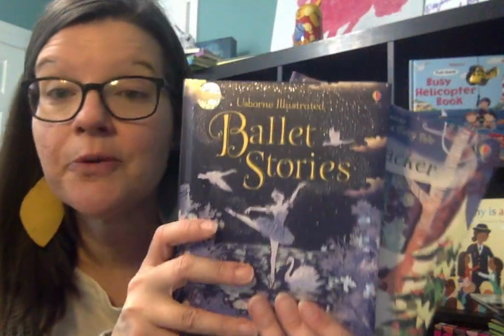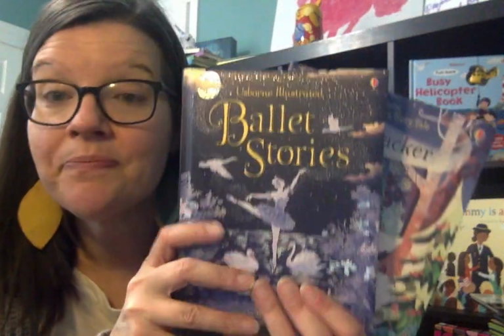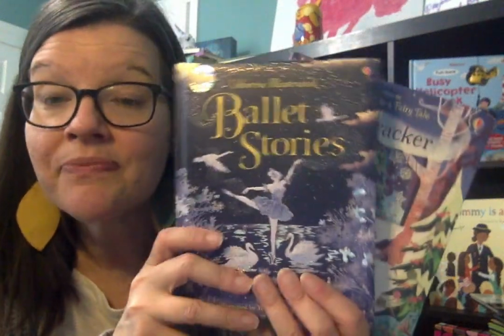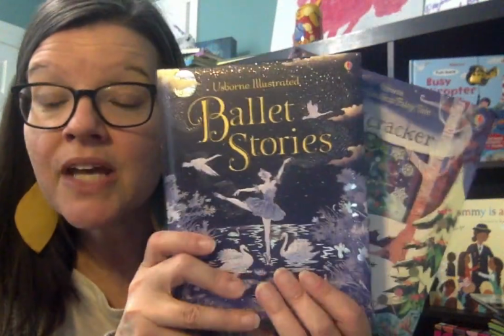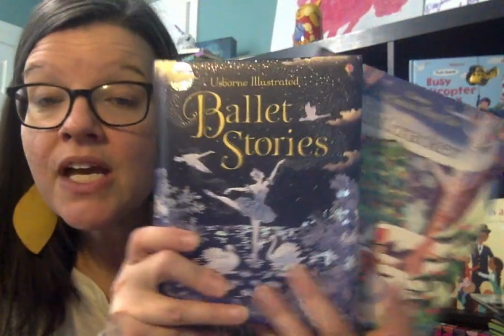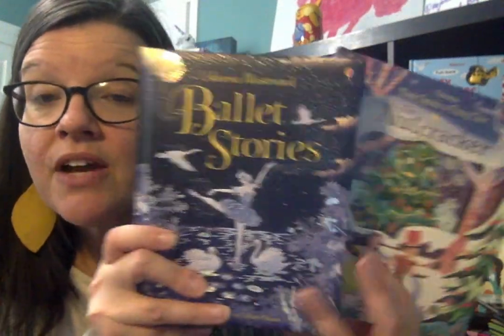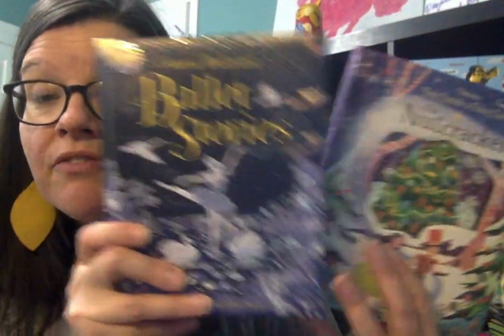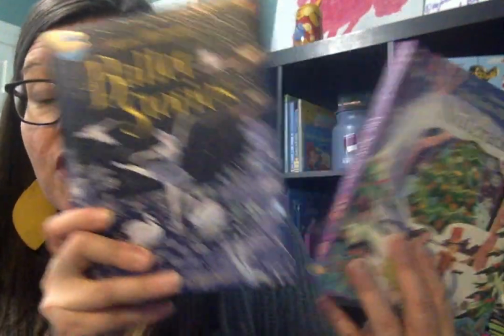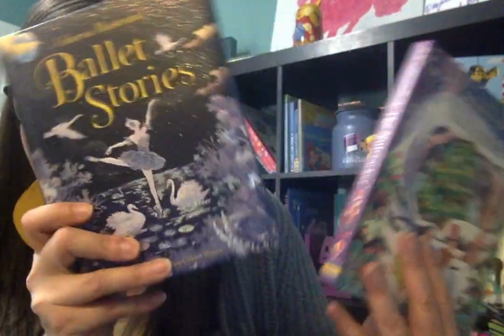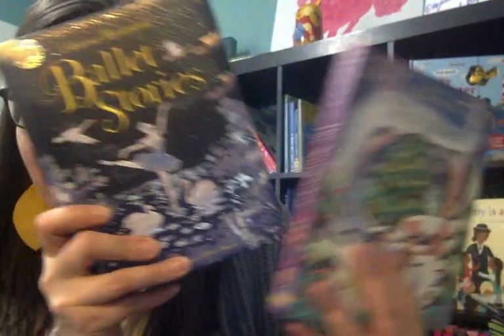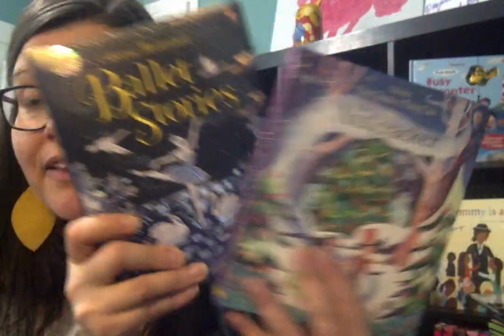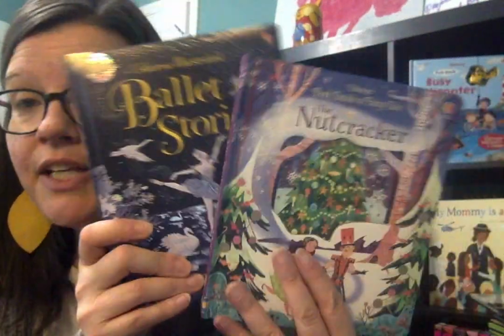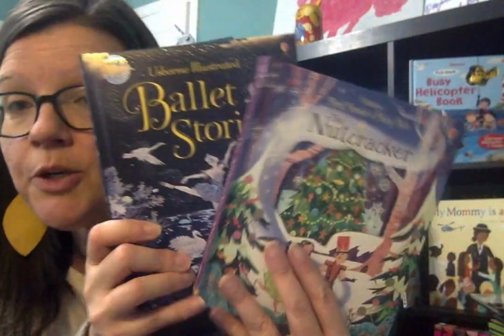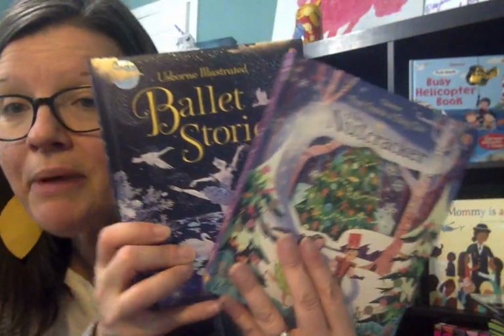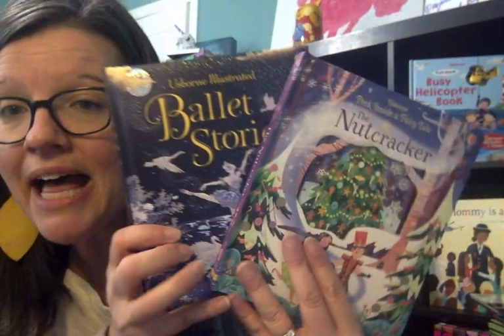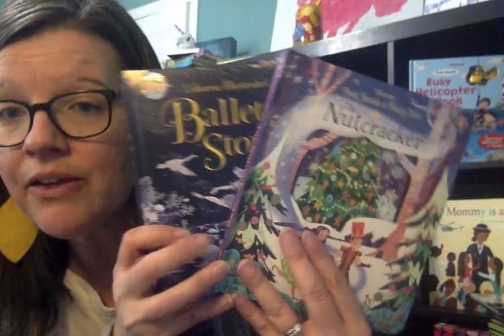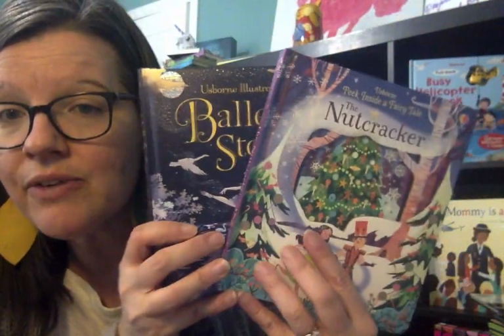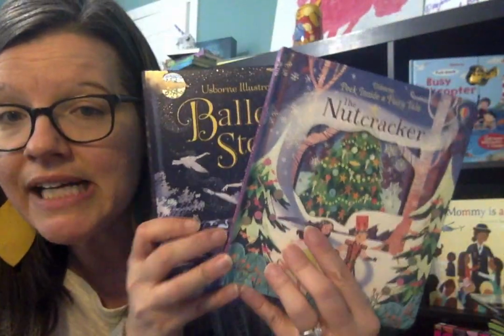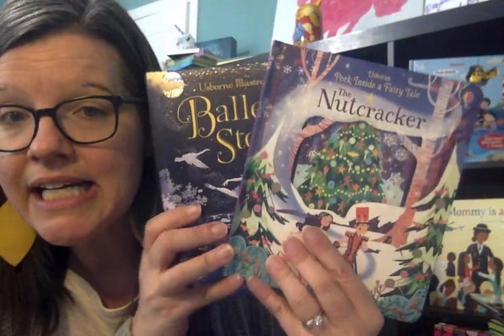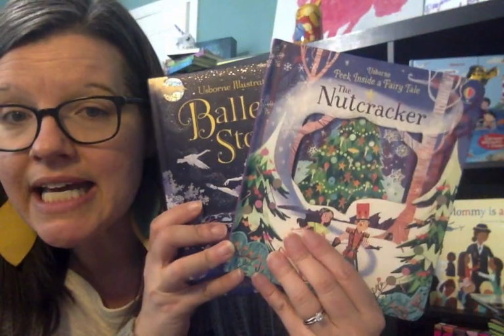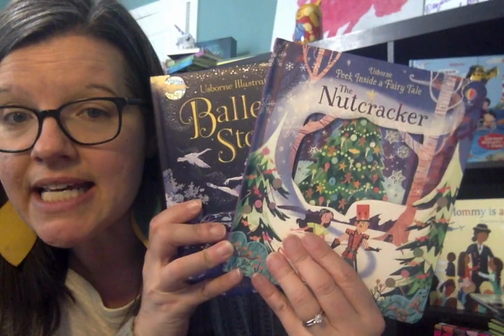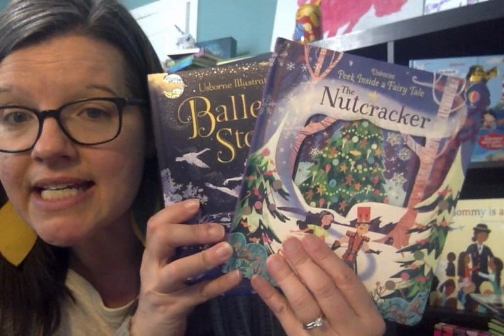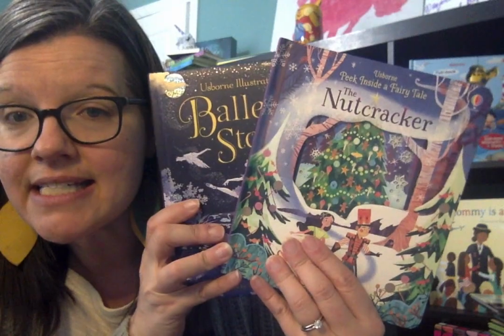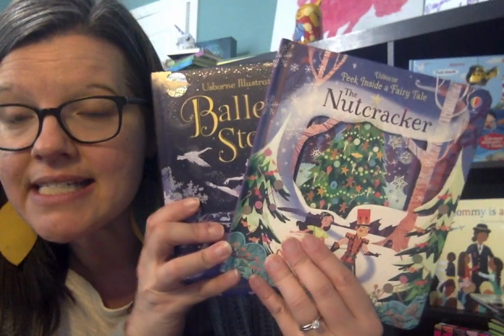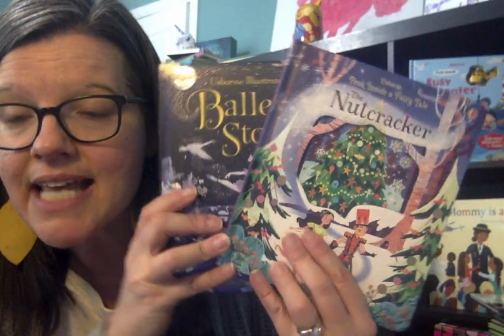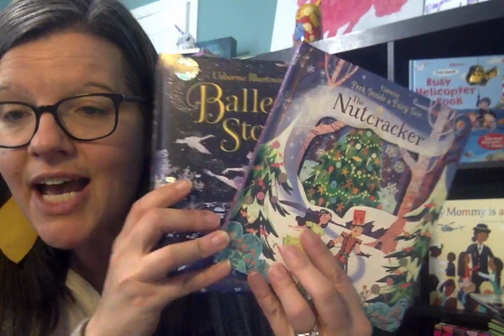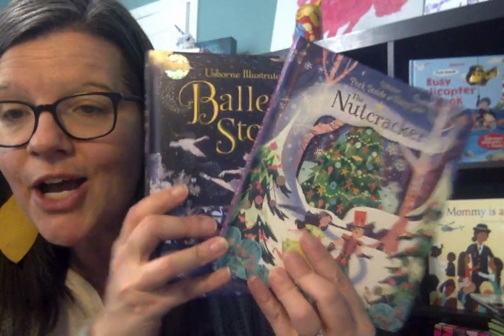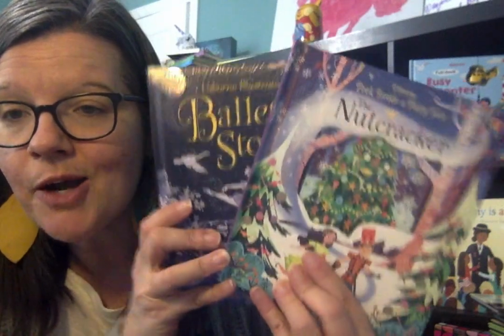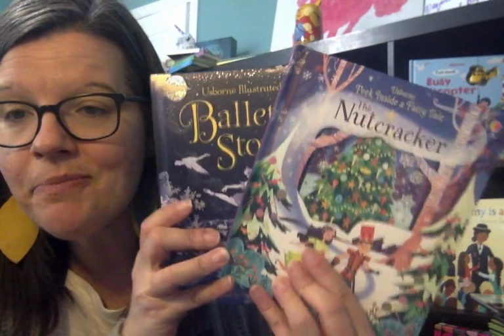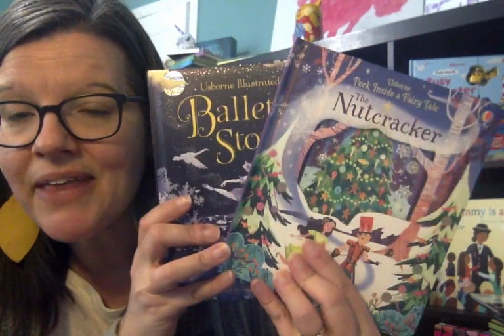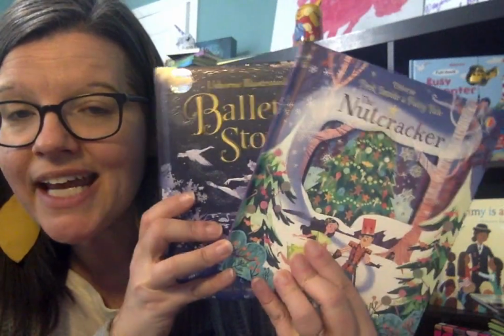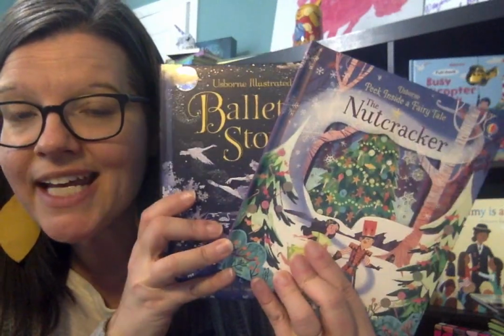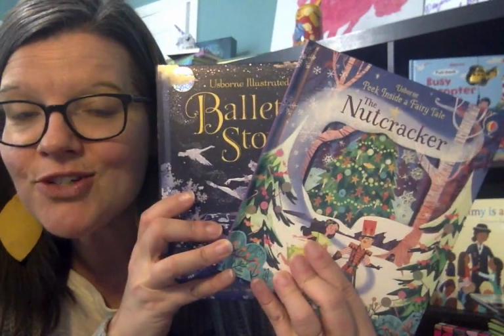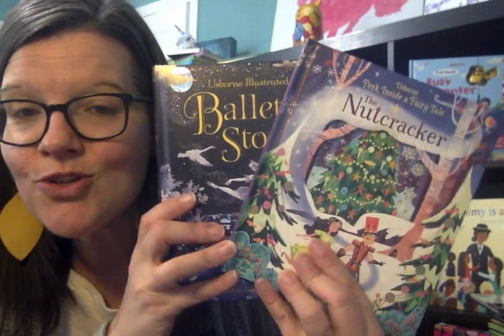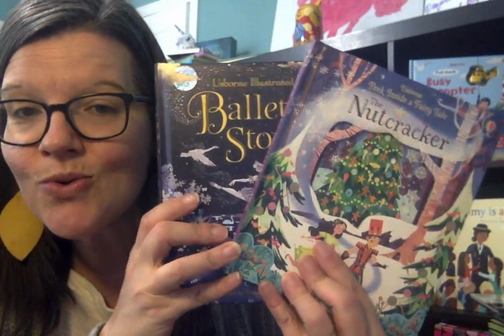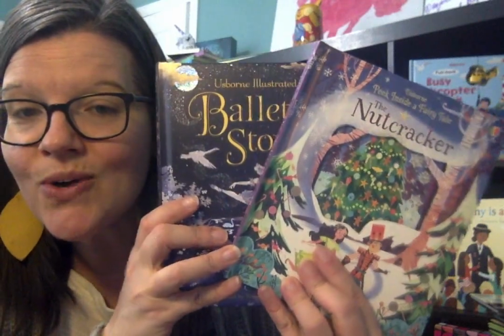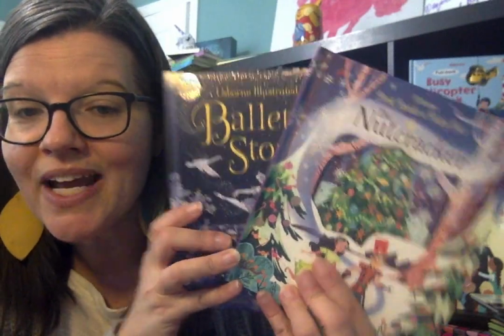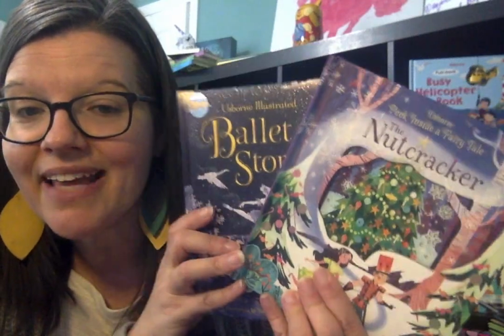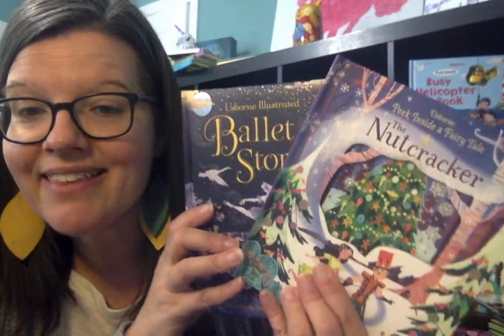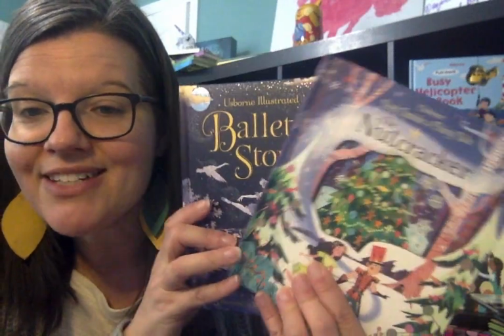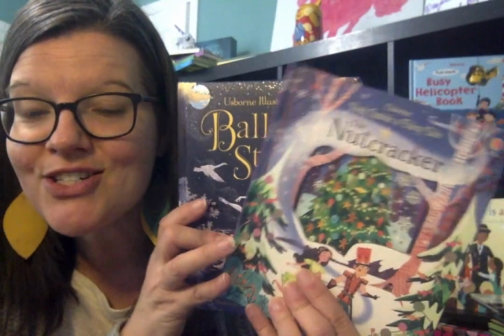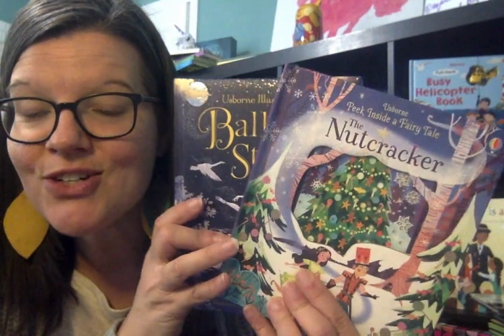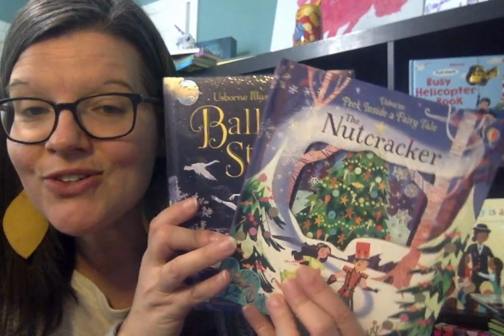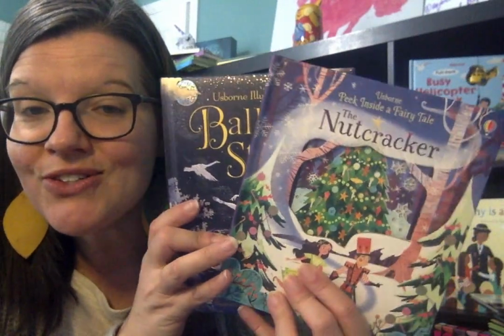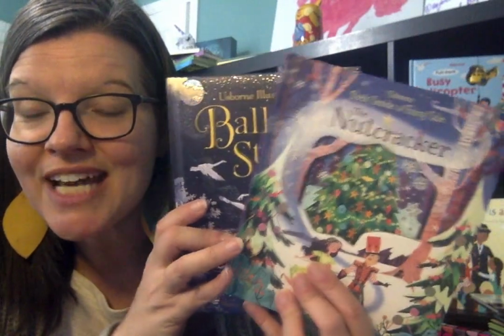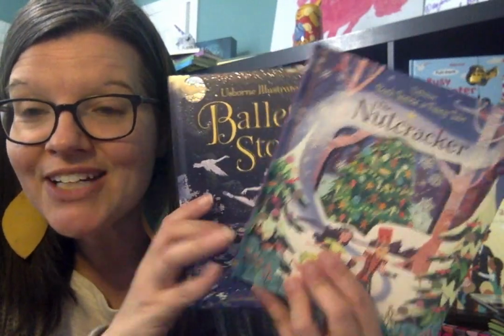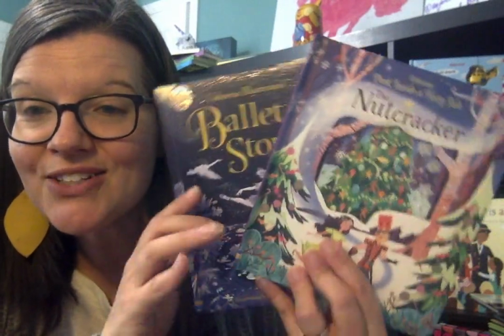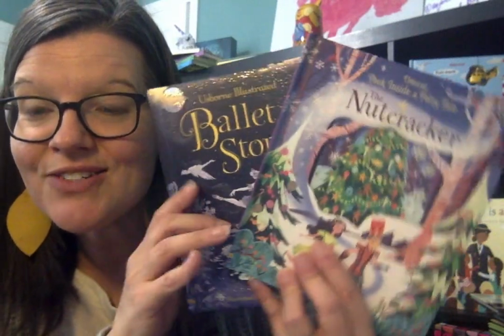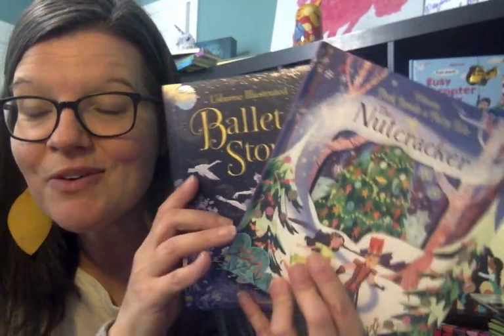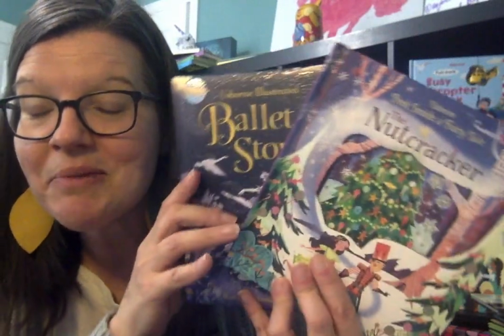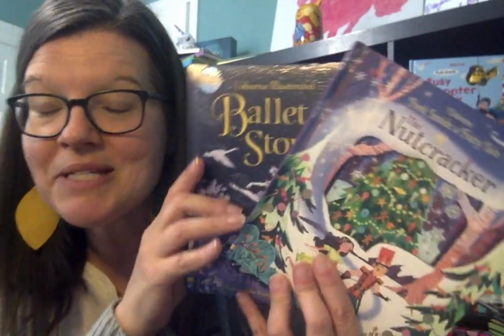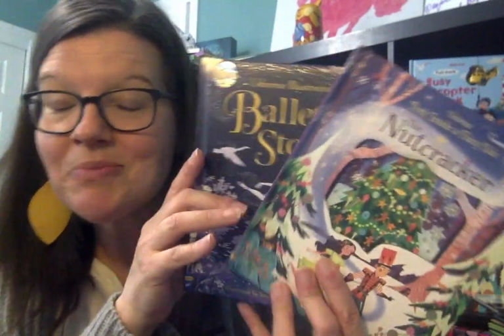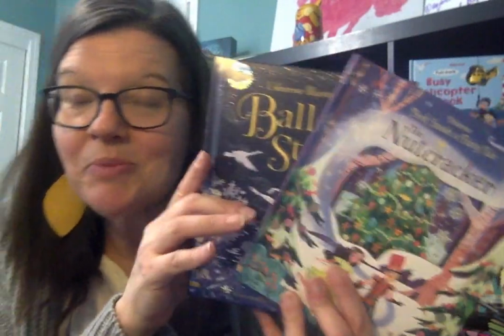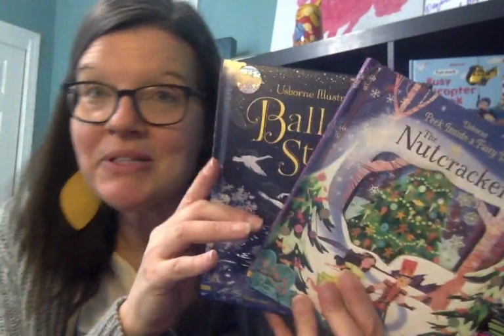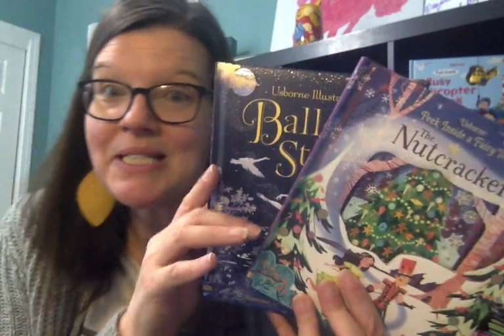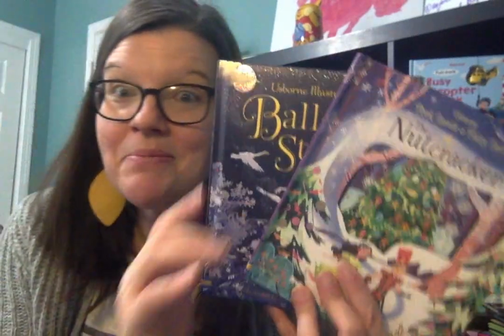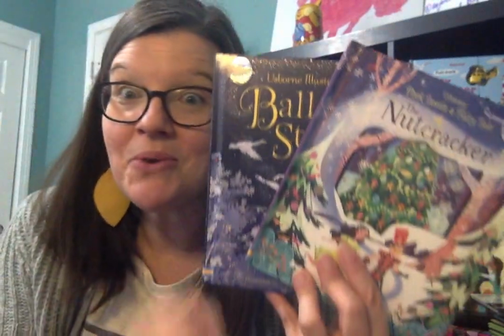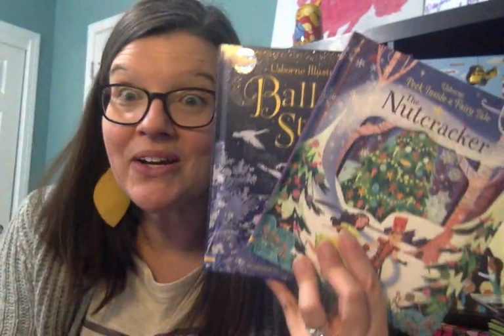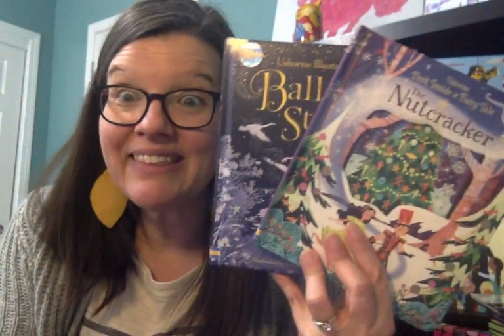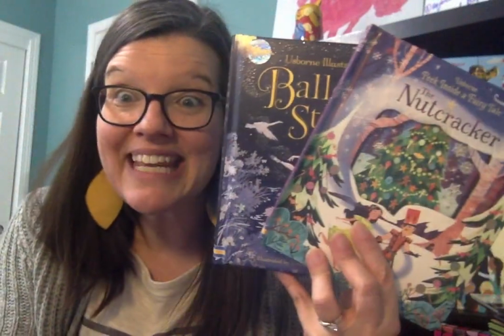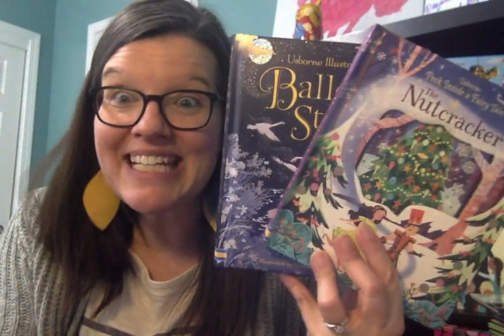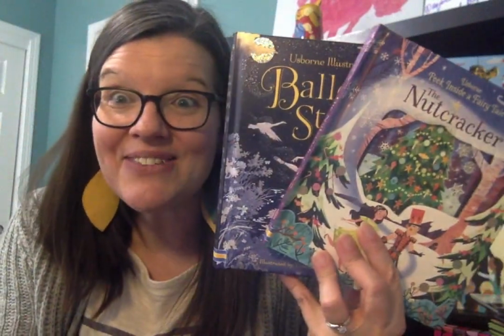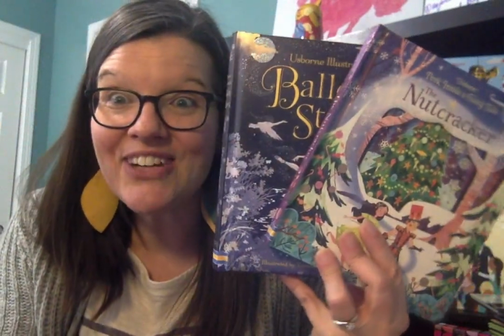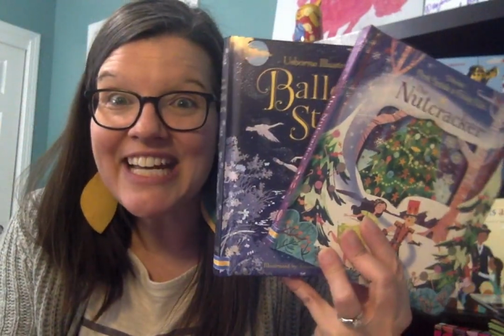So for all the little ballerinas, I hope they enjoy these two new titles from Usborne Books and More. Thanks friends.